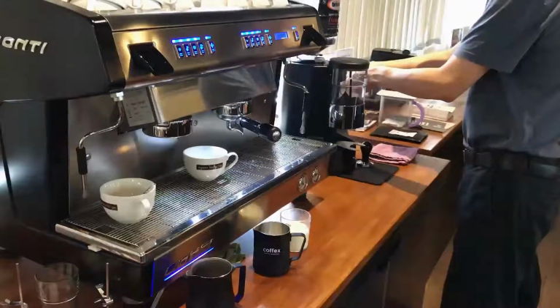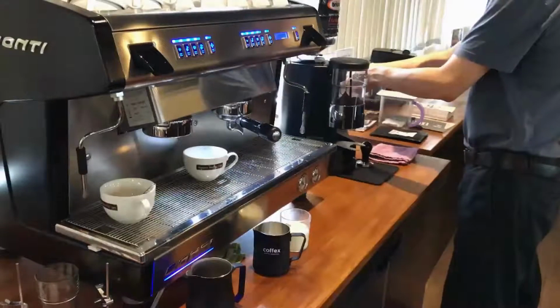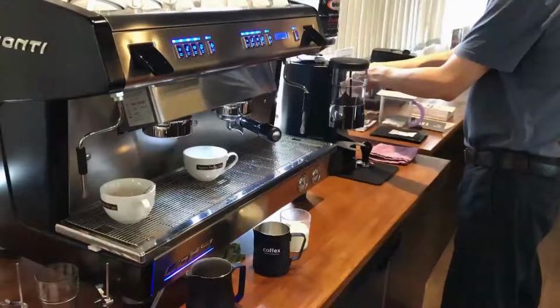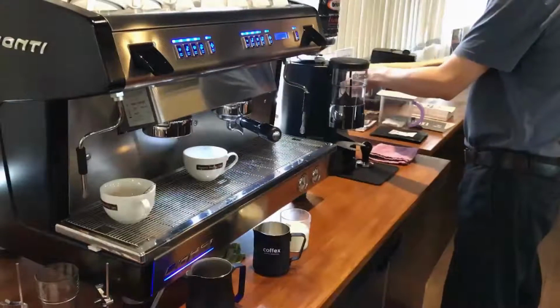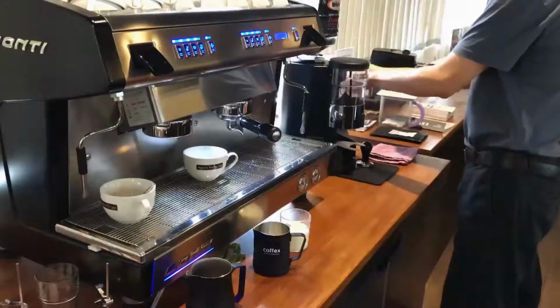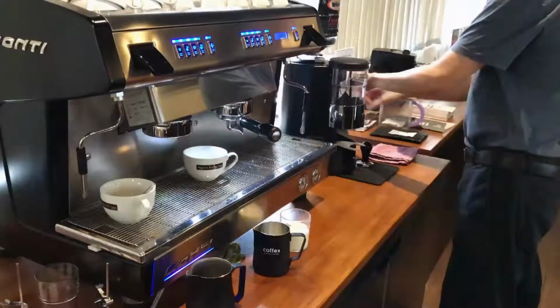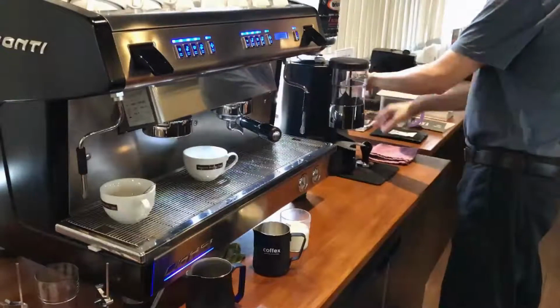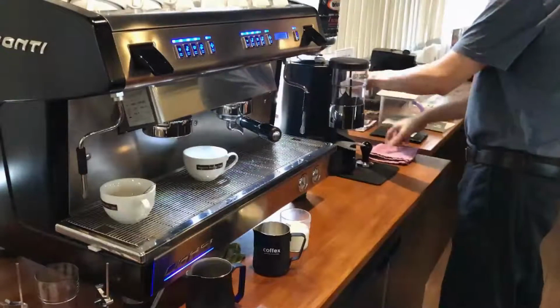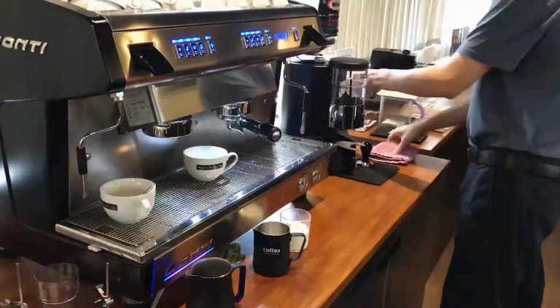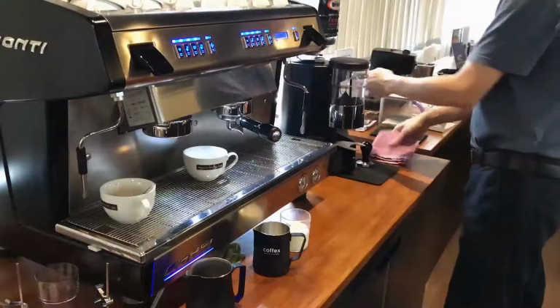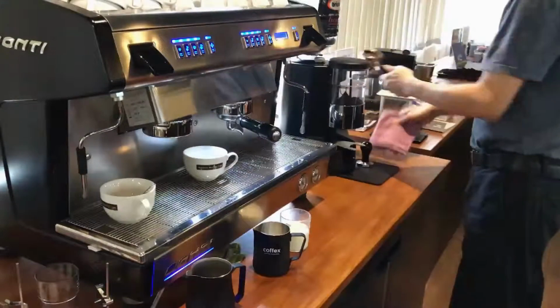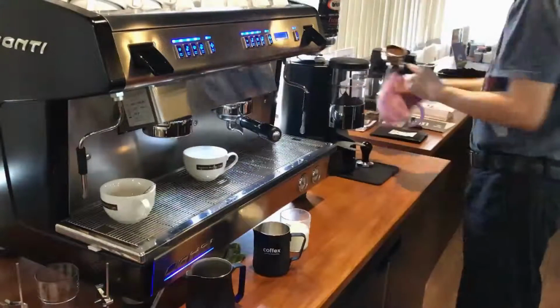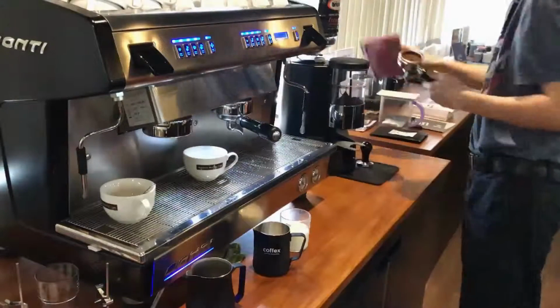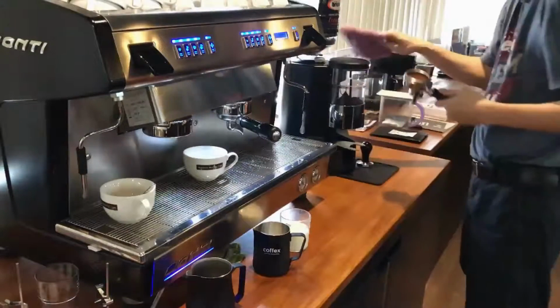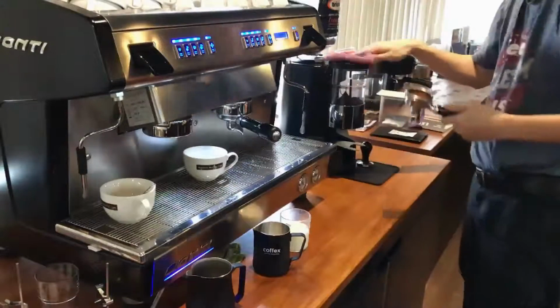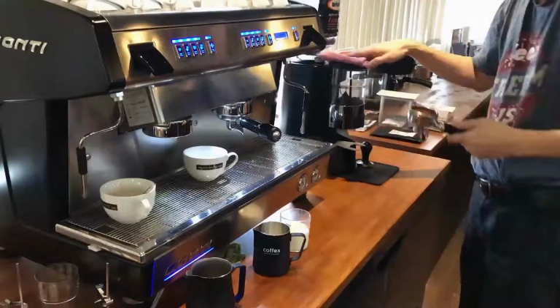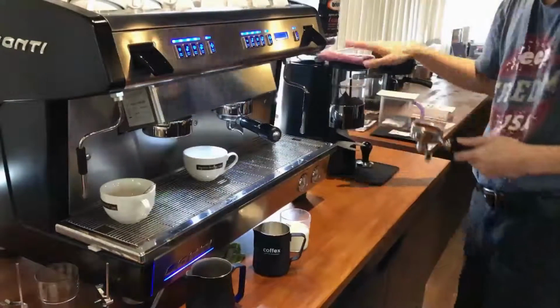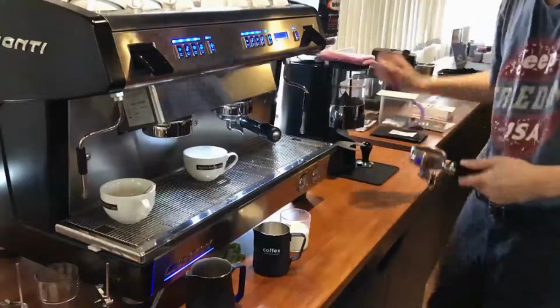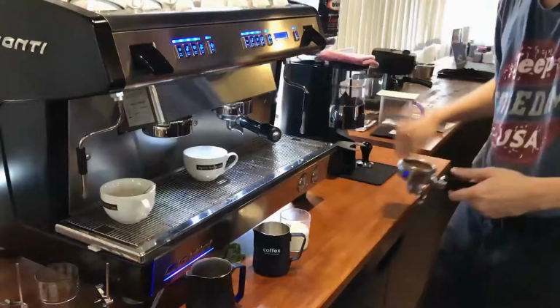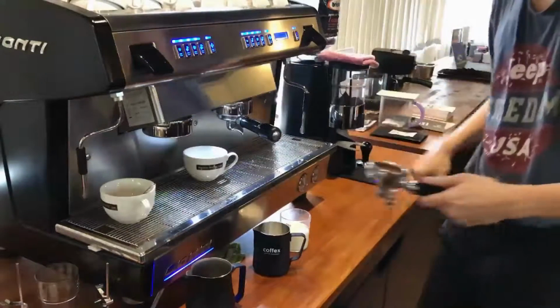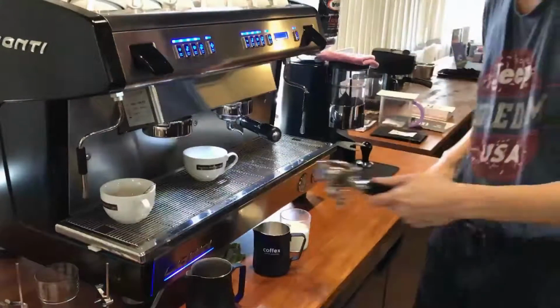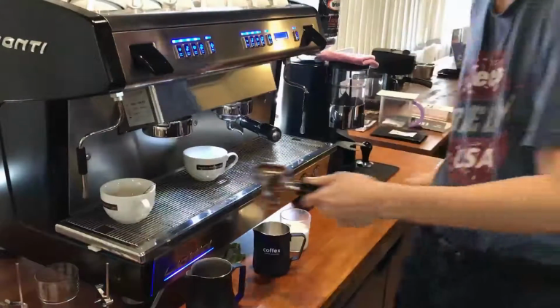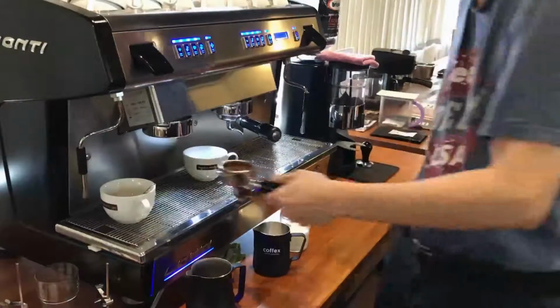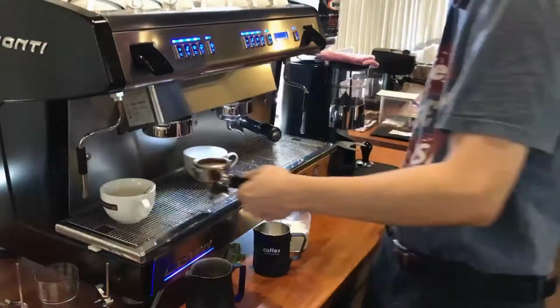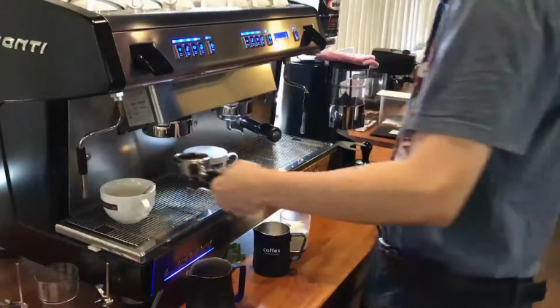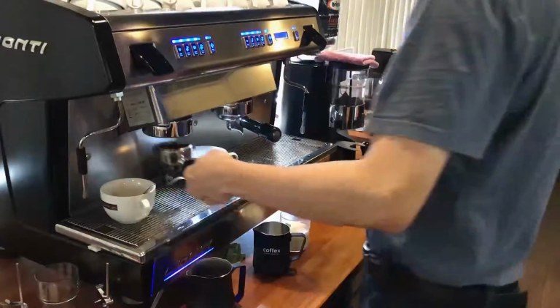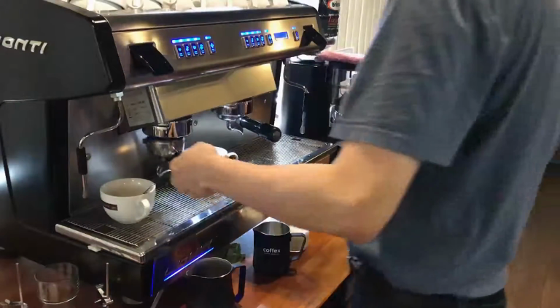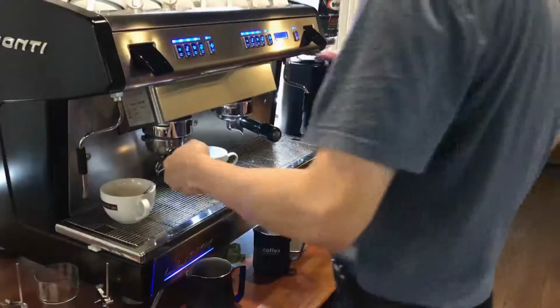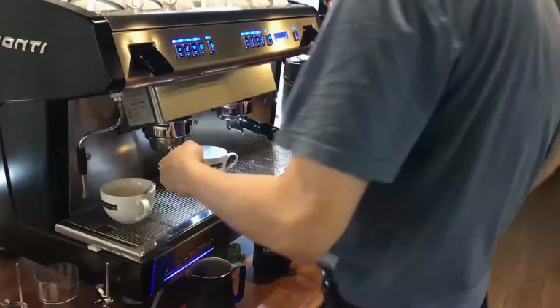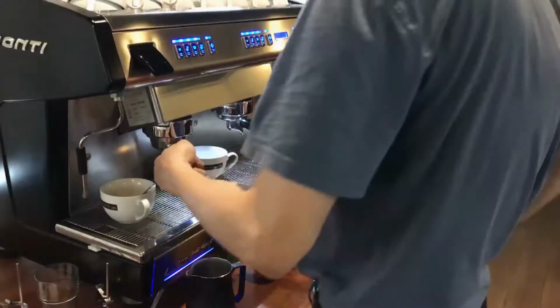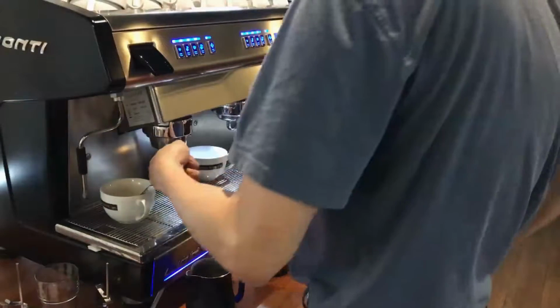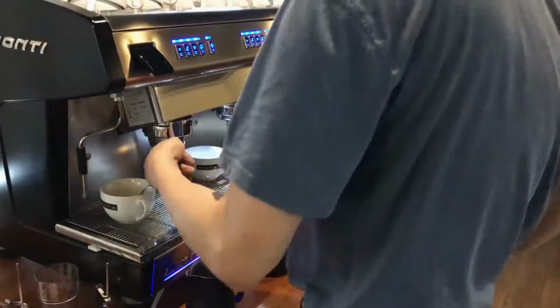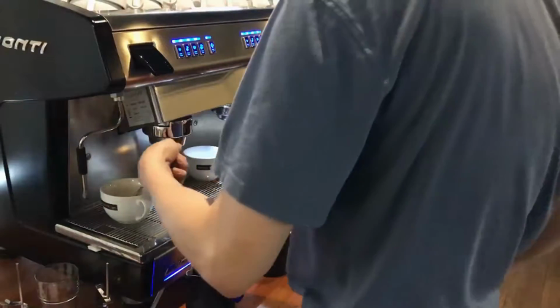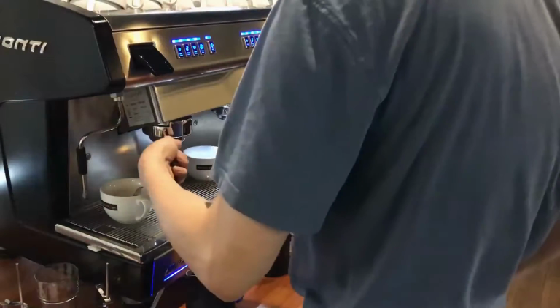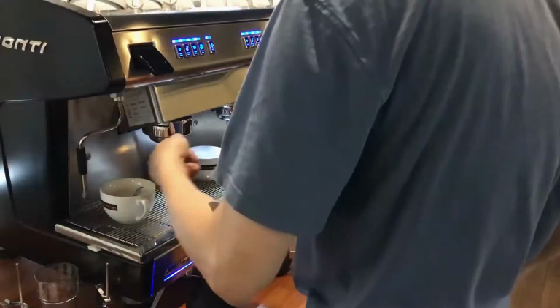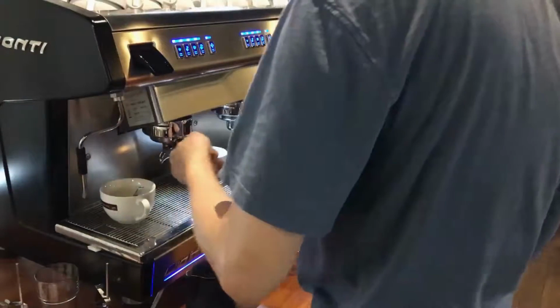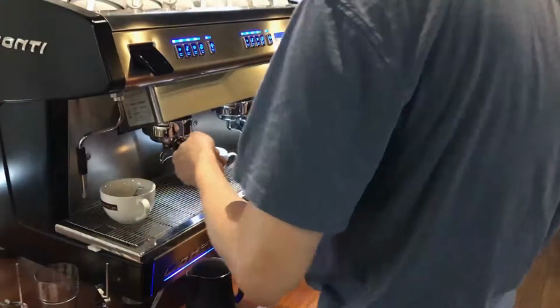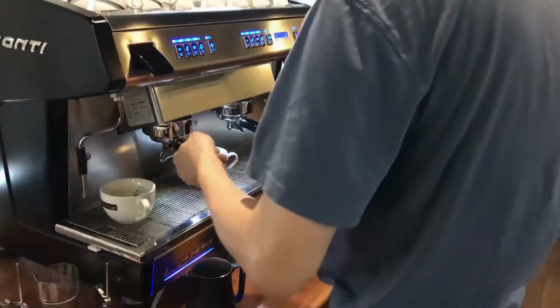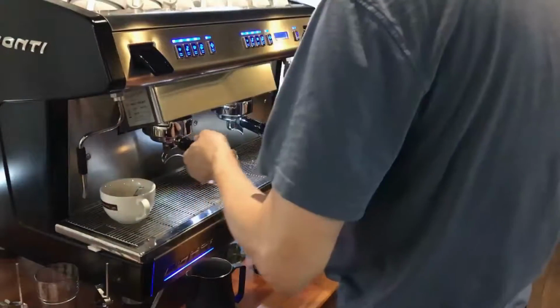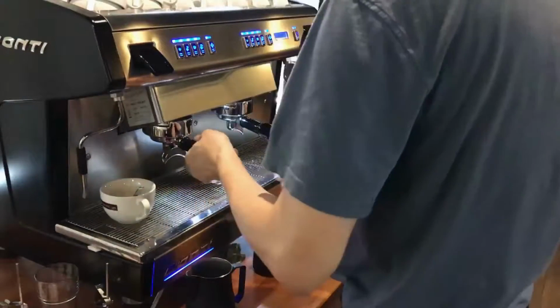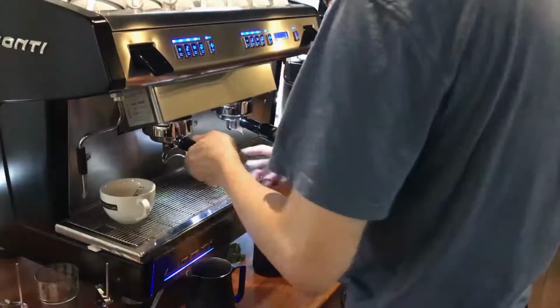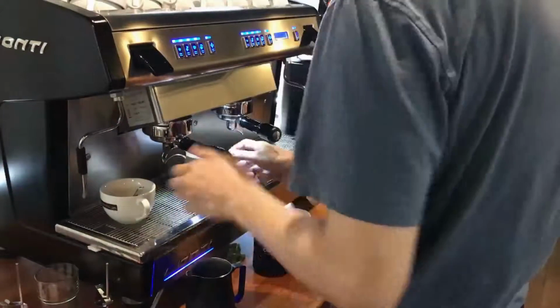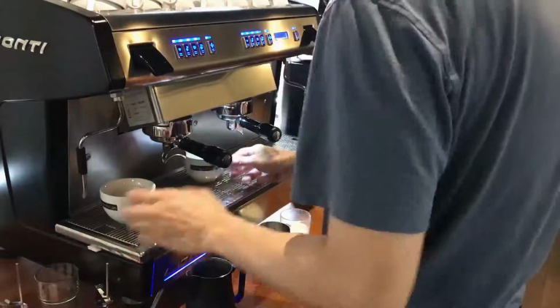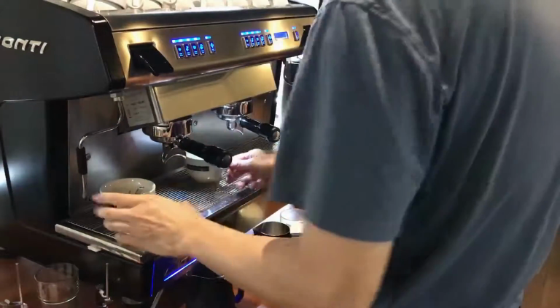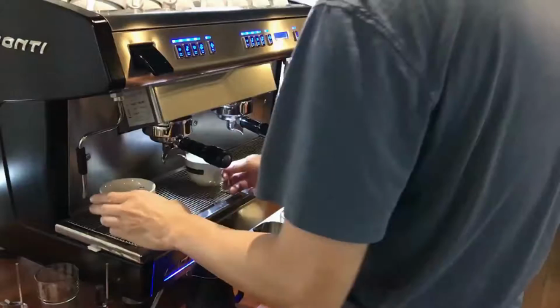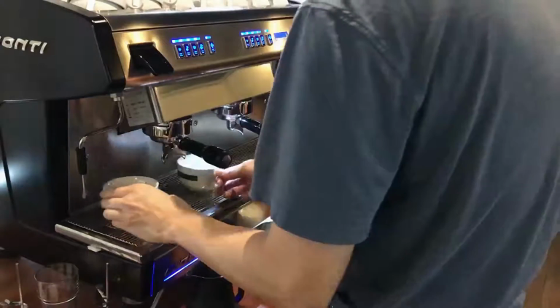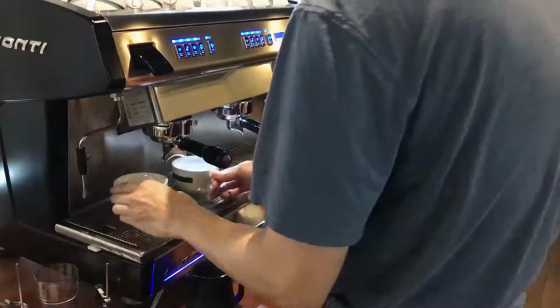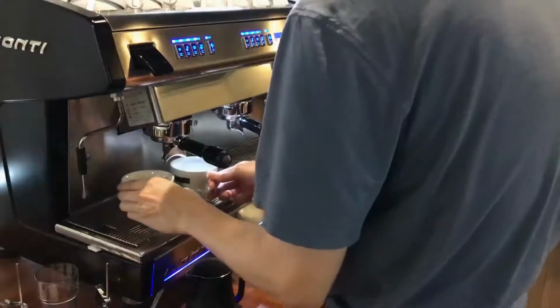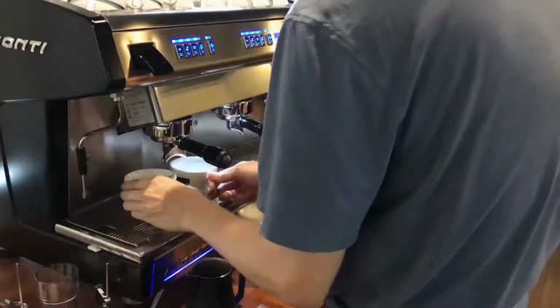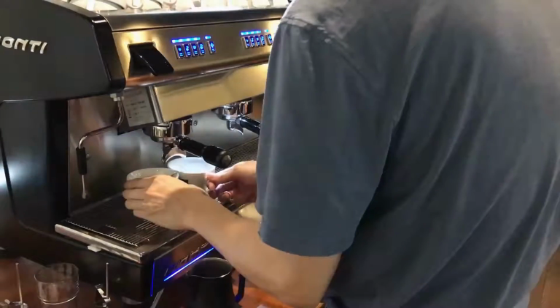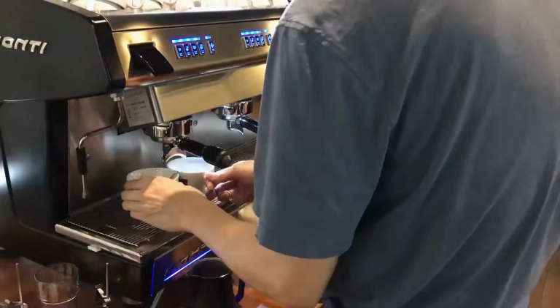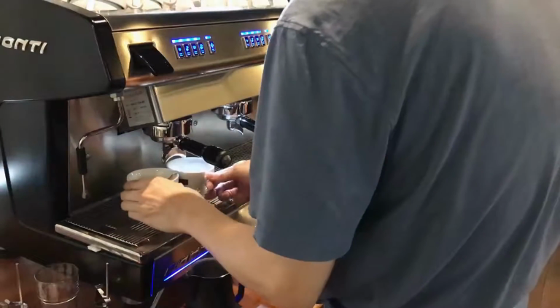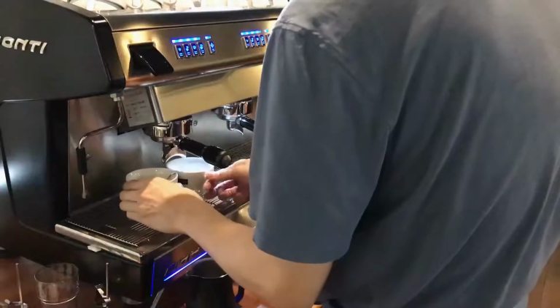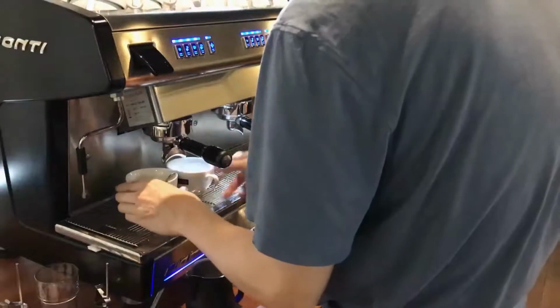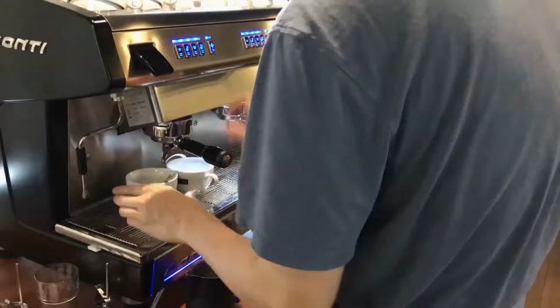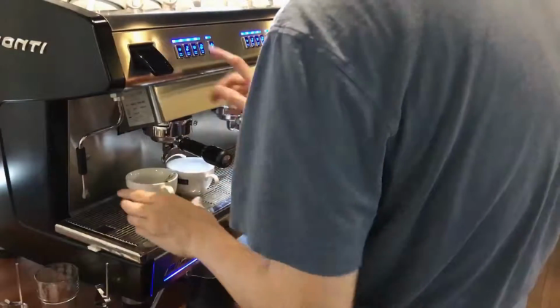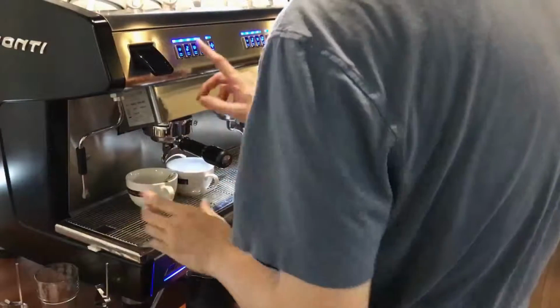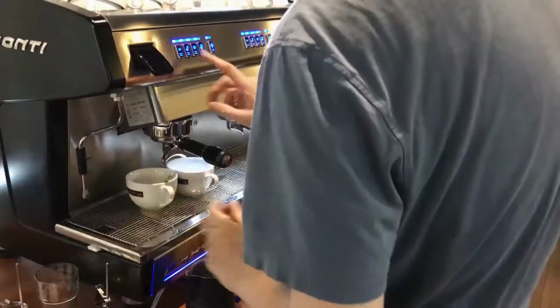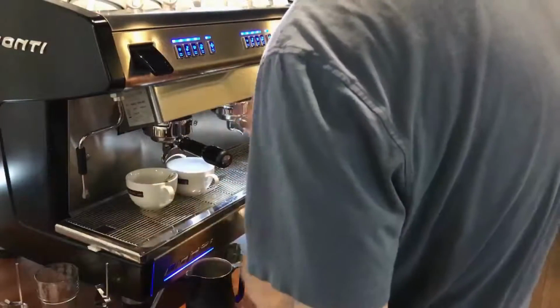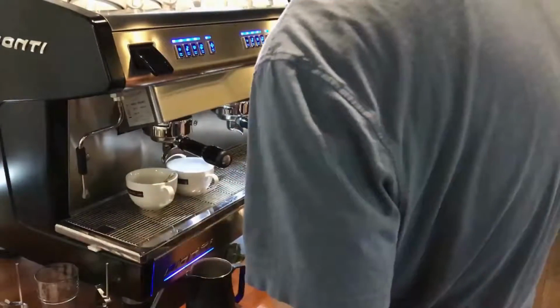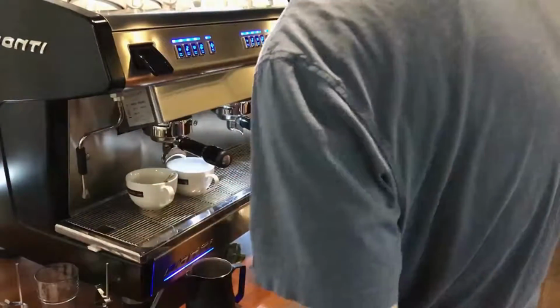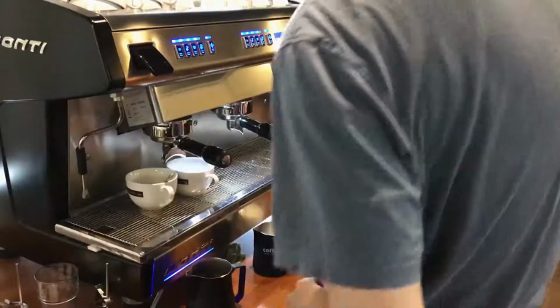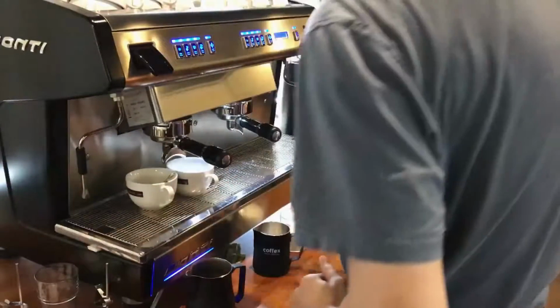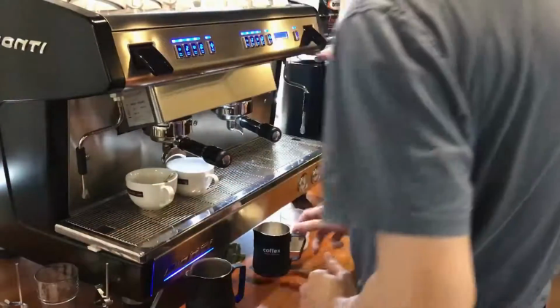Please do not put chocolate into your milk and try to froth the flavor — it will kill your froth.